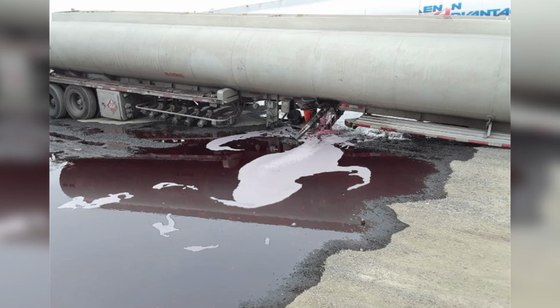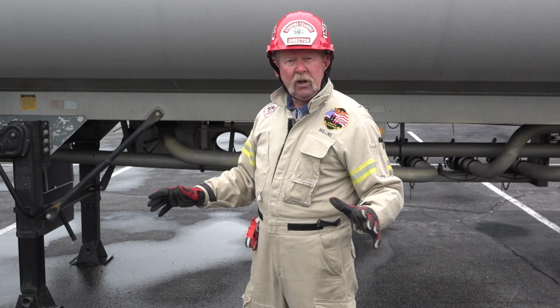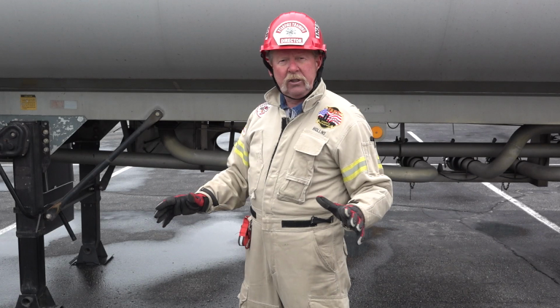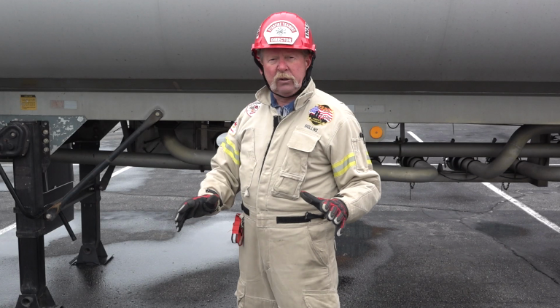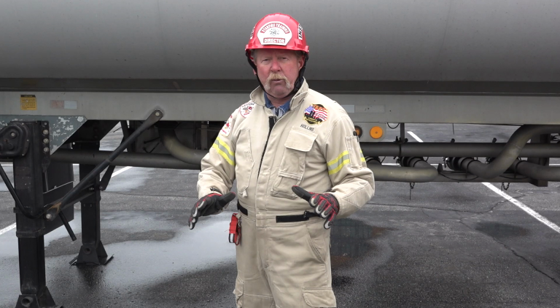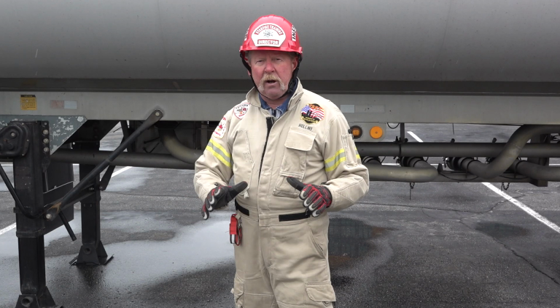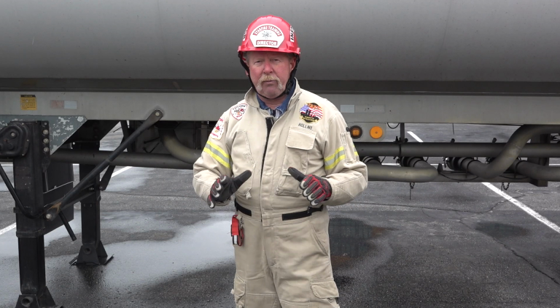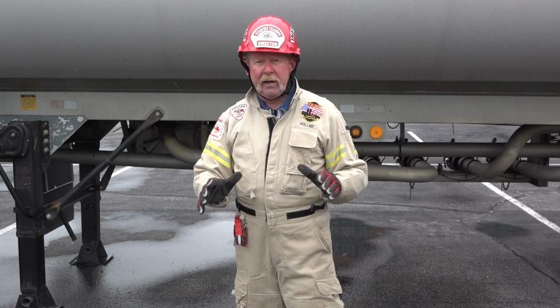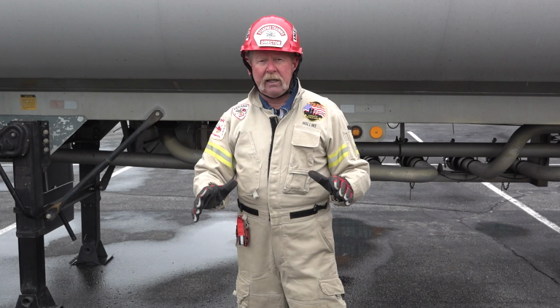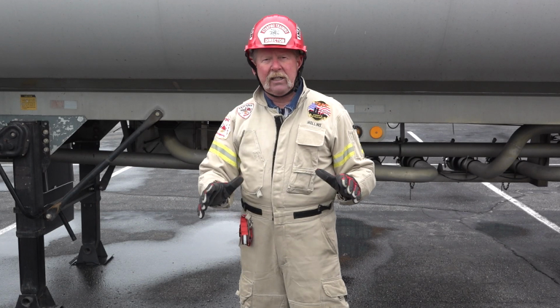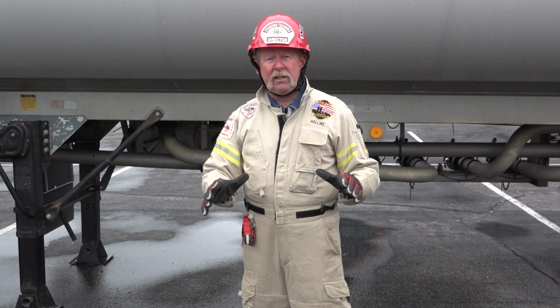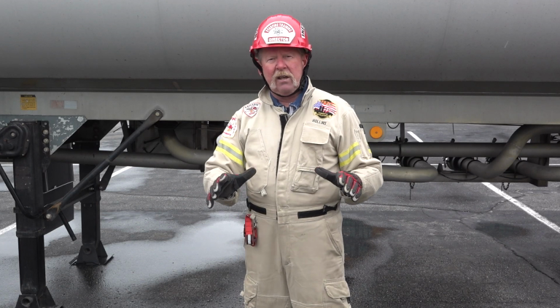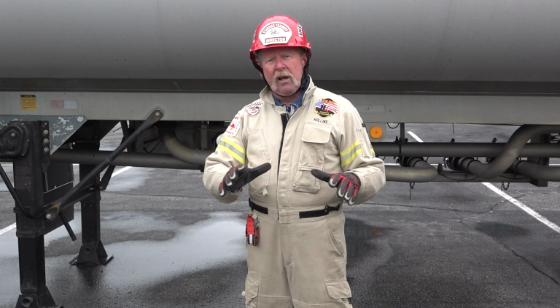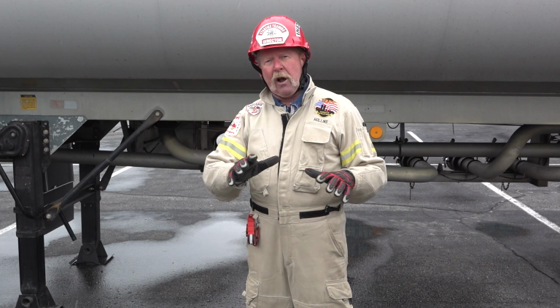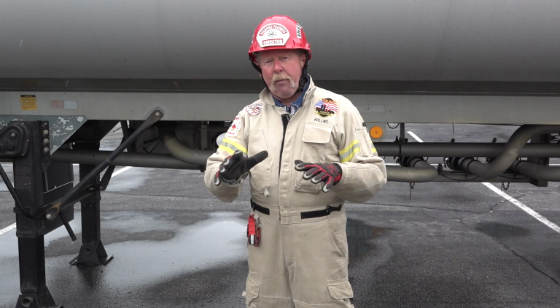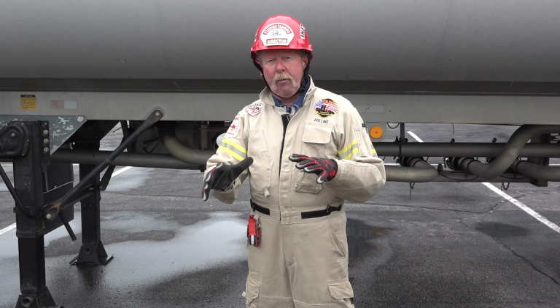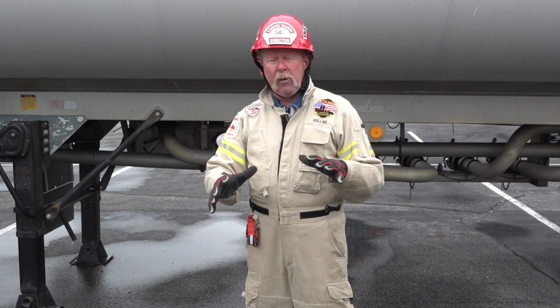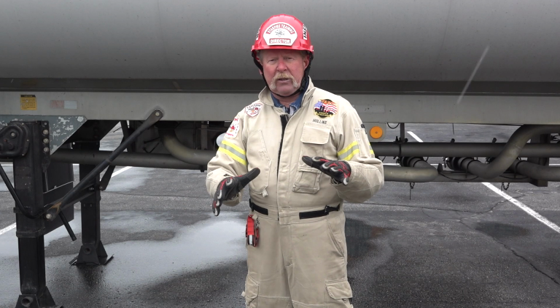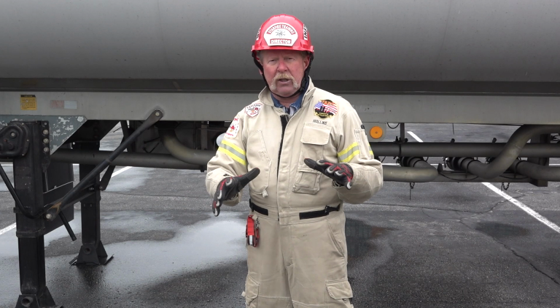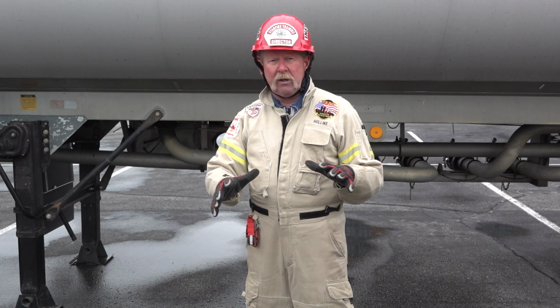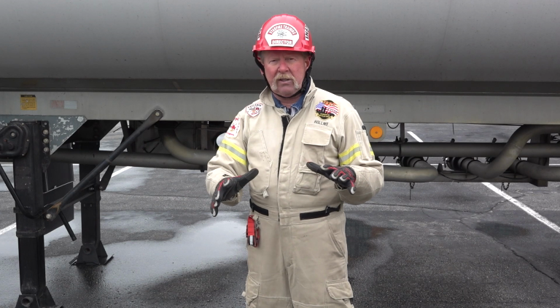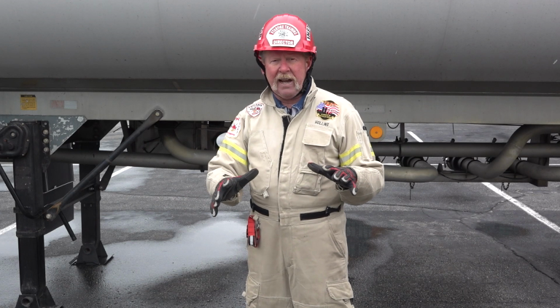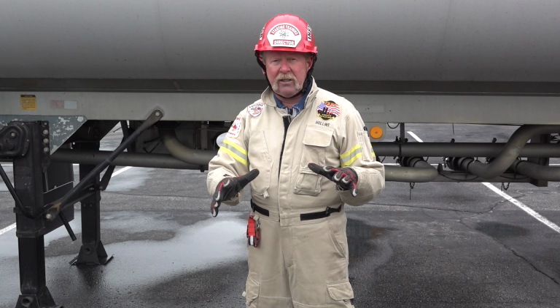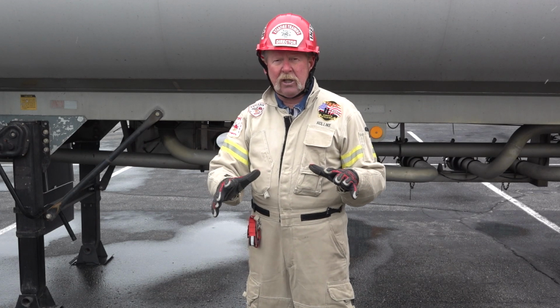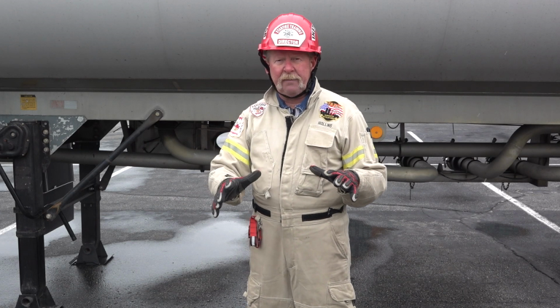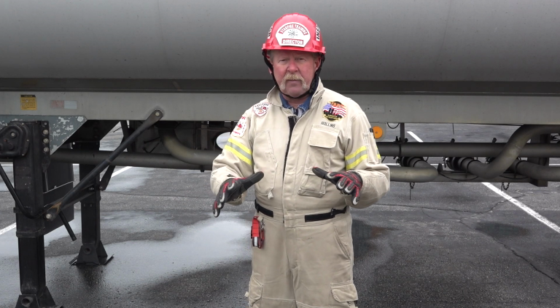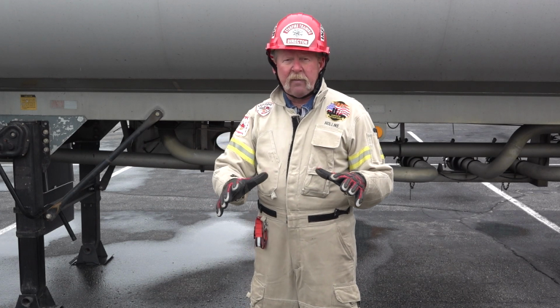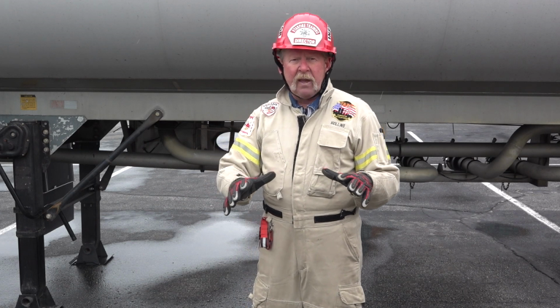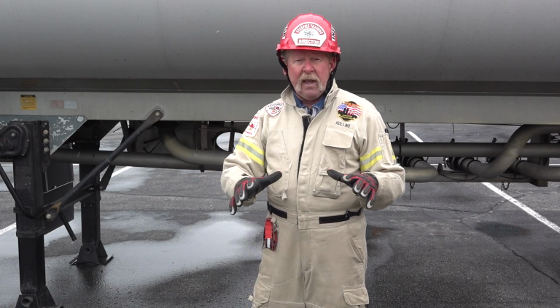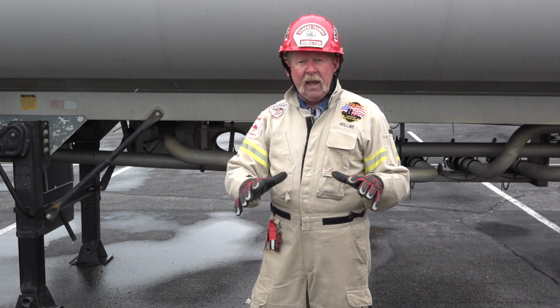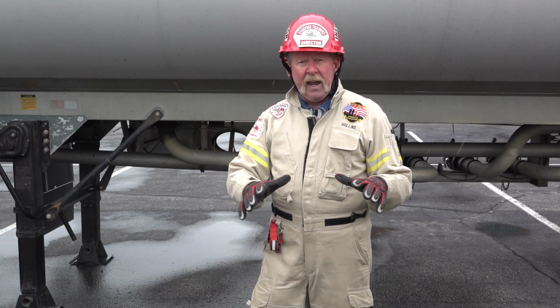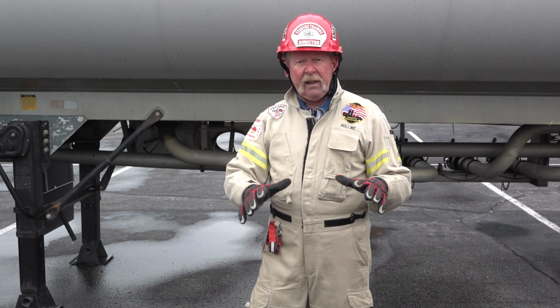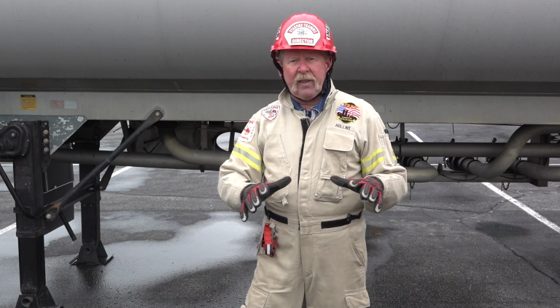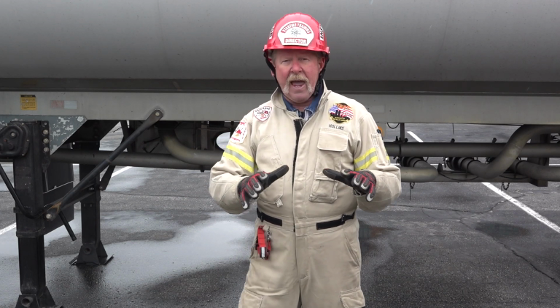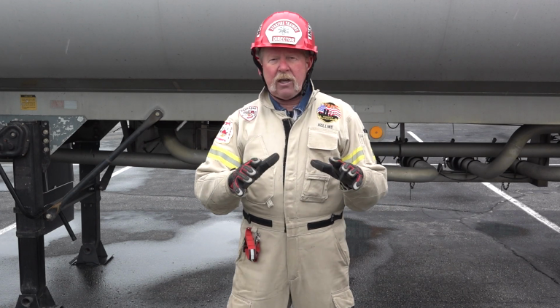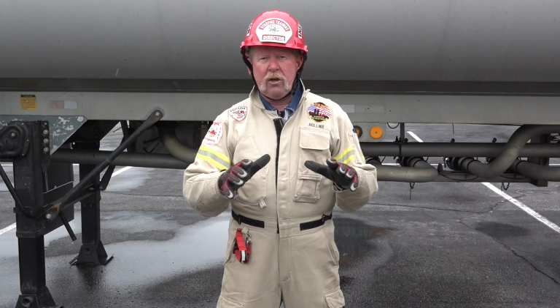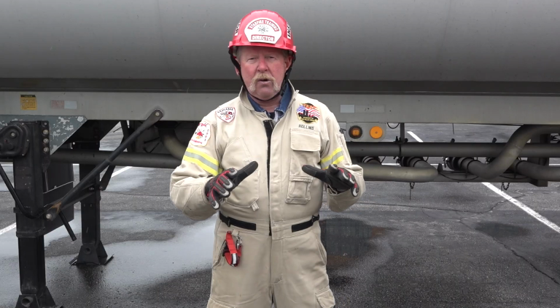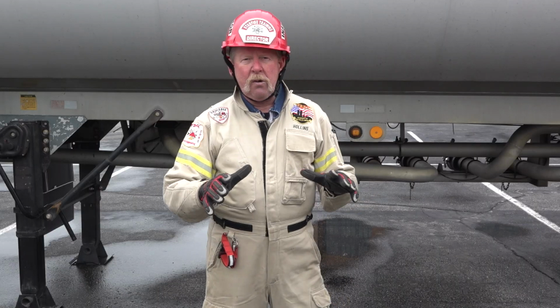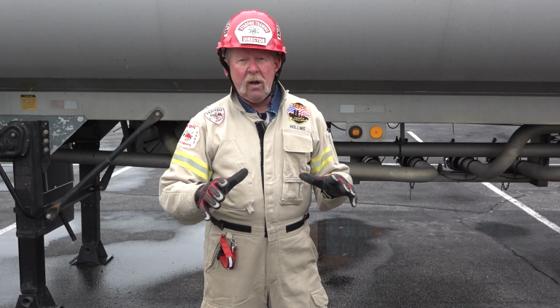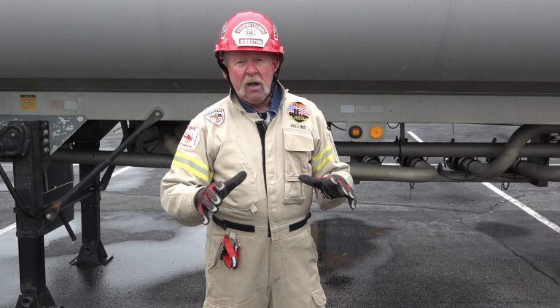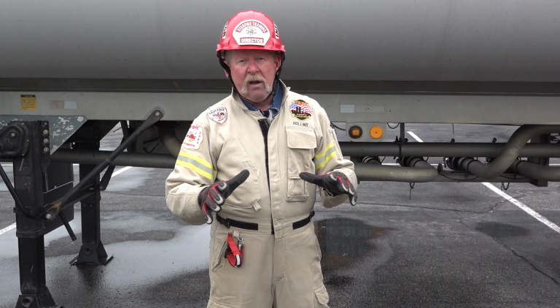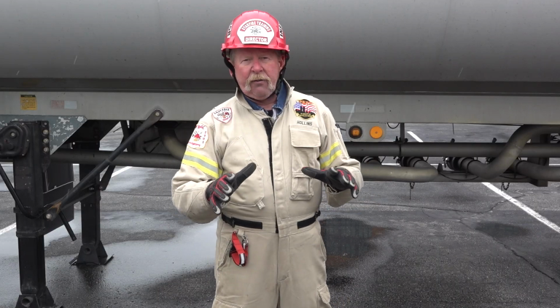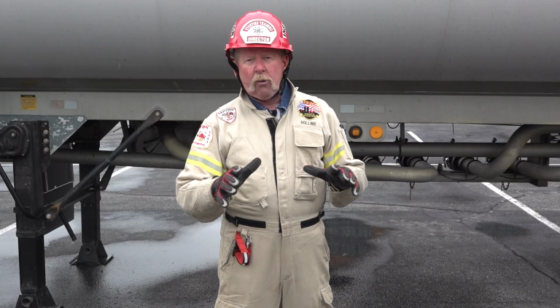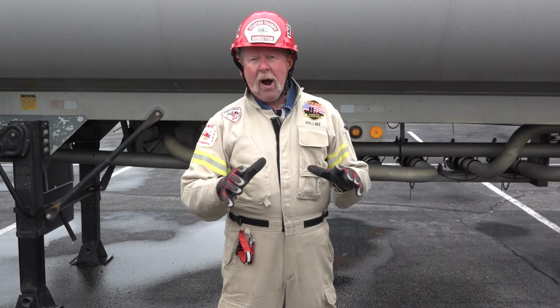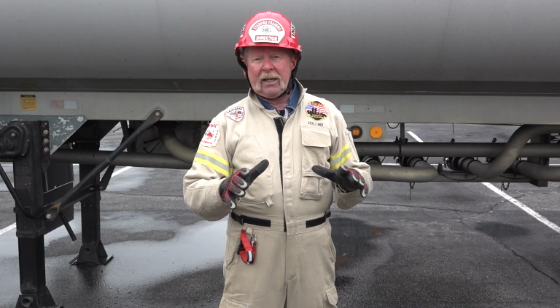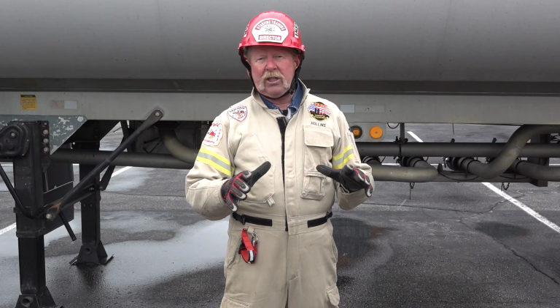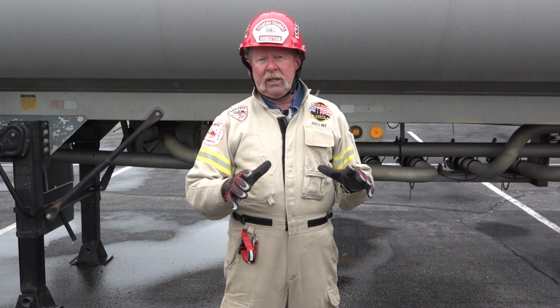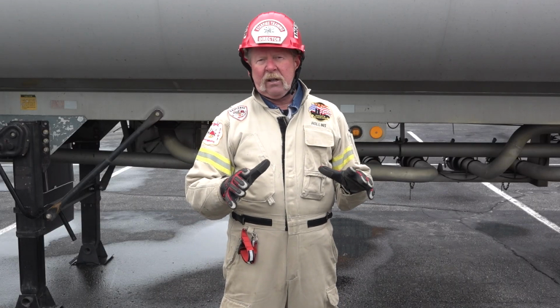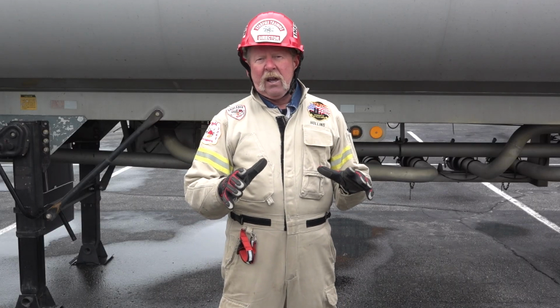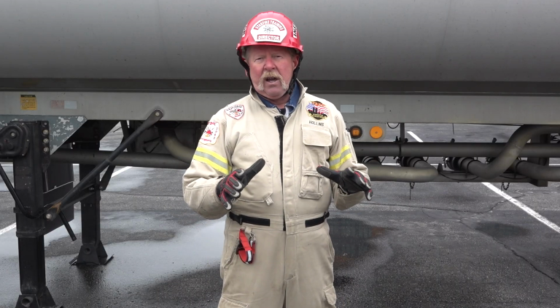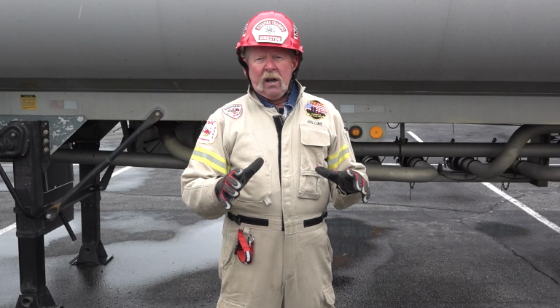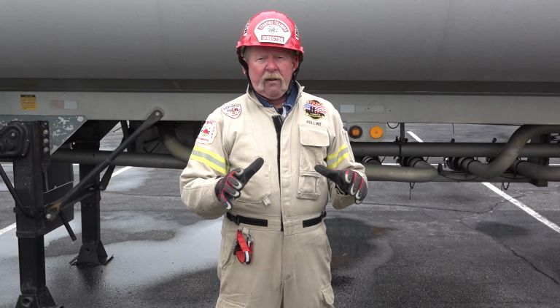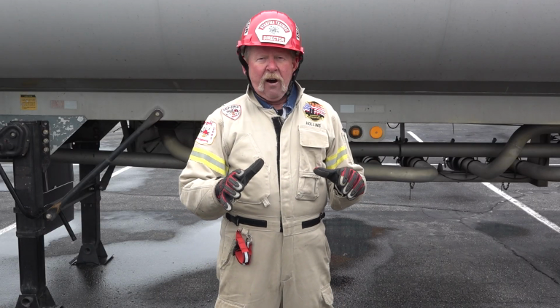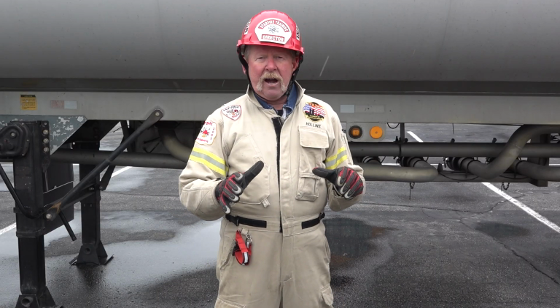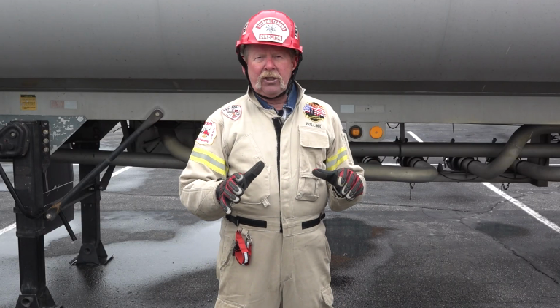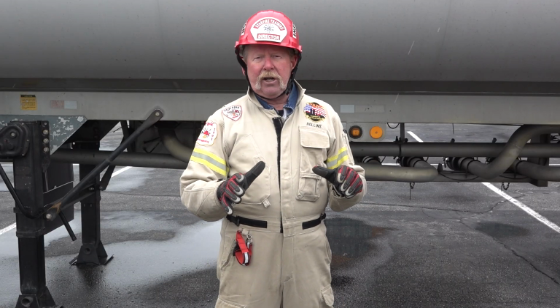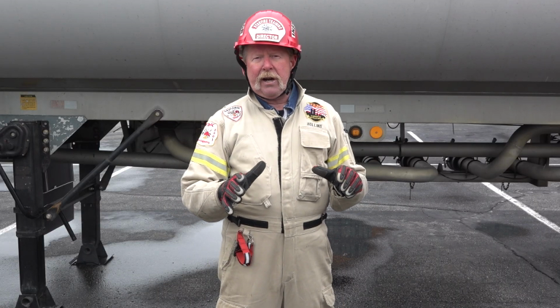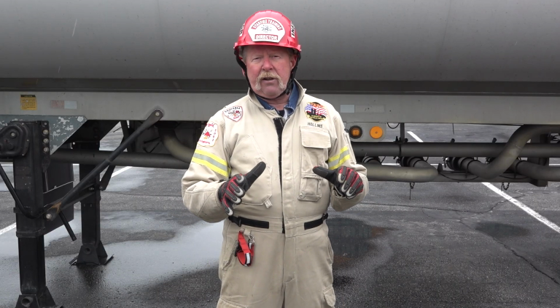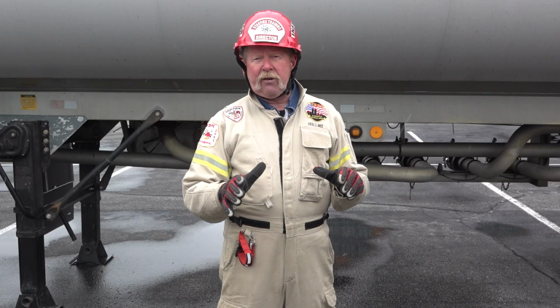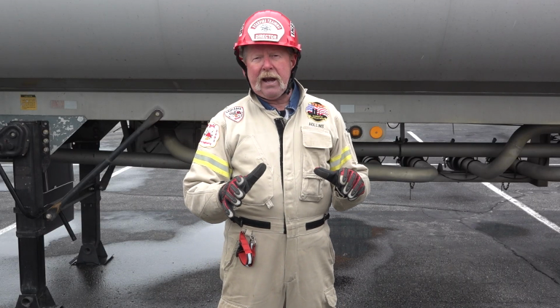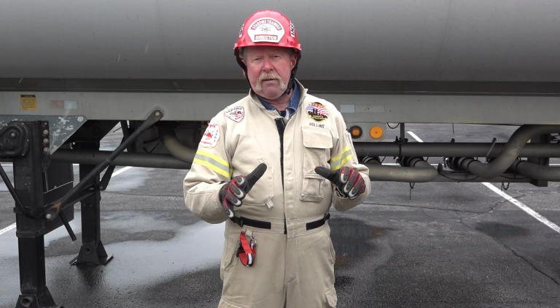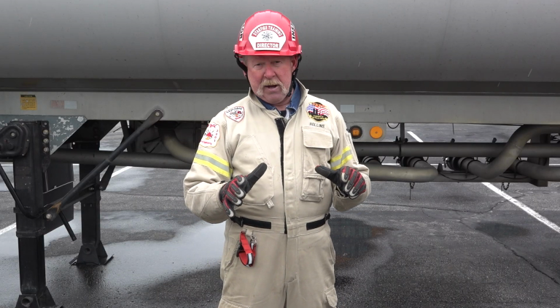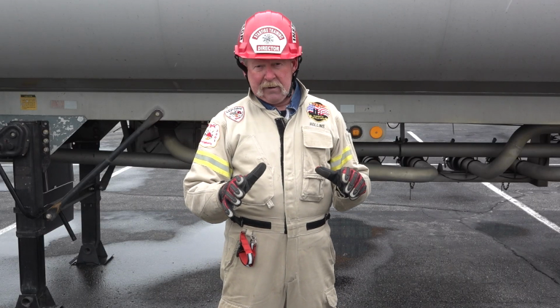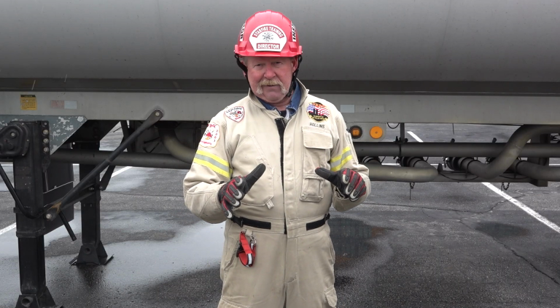I just want to bring these couple of points to your attention, and thank you for watching Fire Engineering Training Minutes.